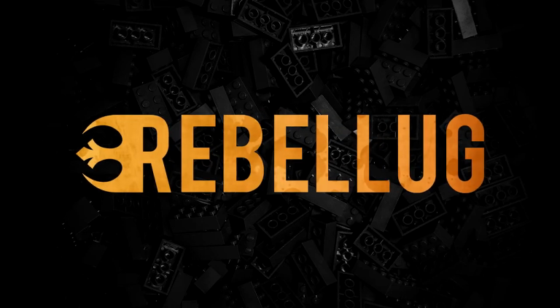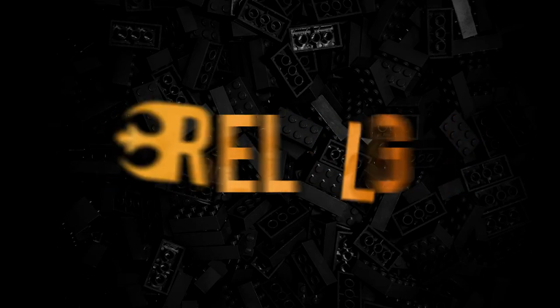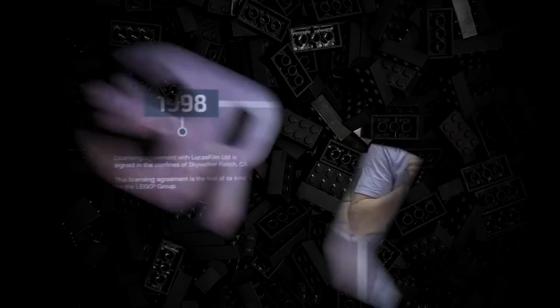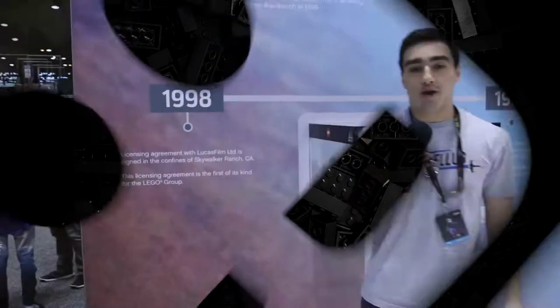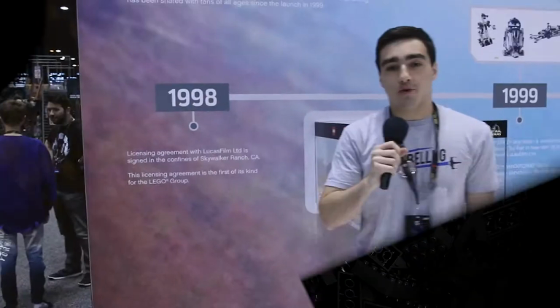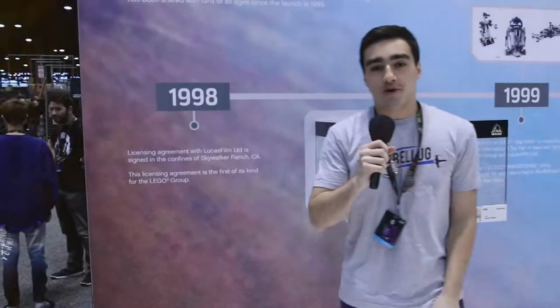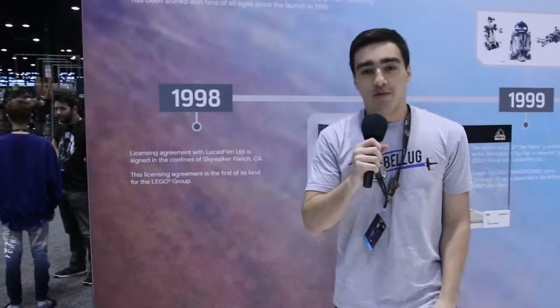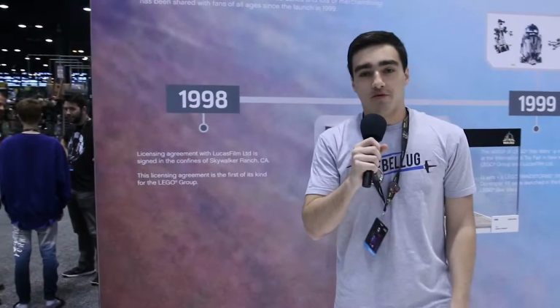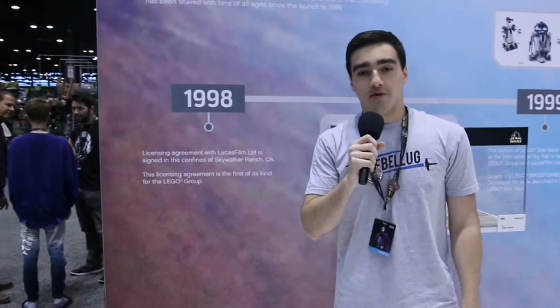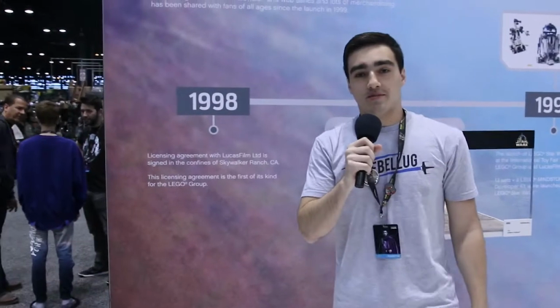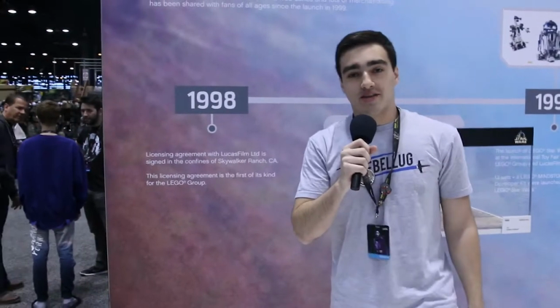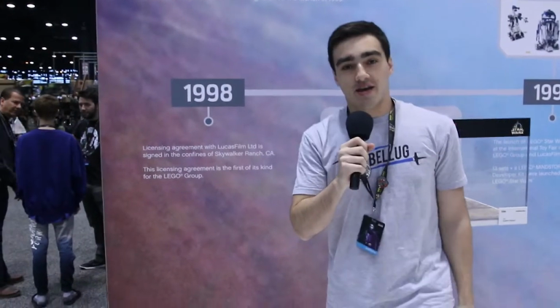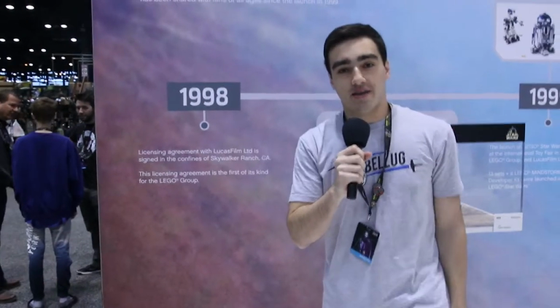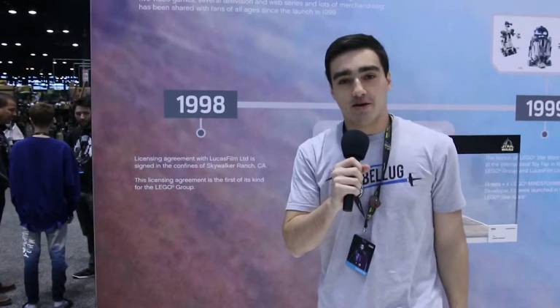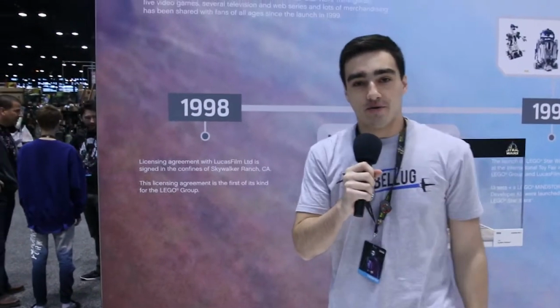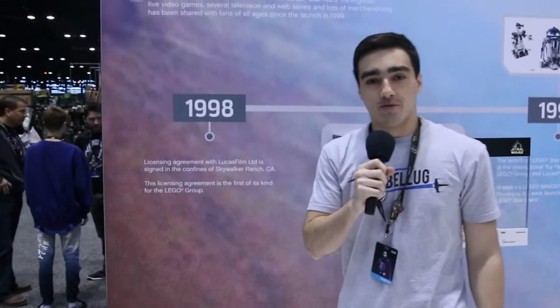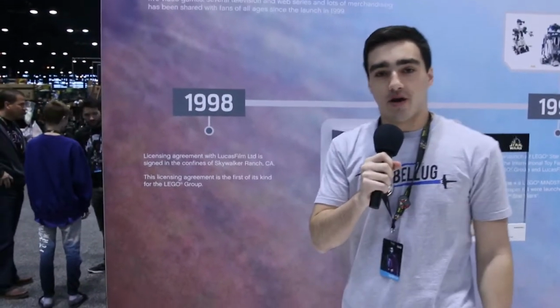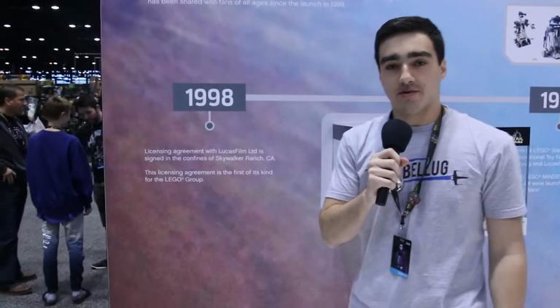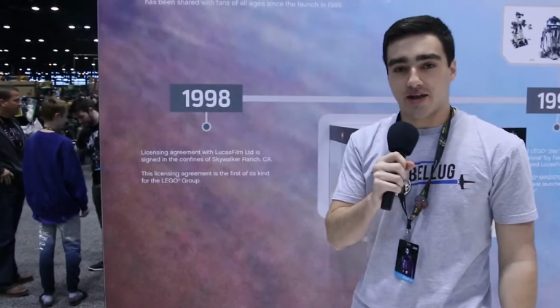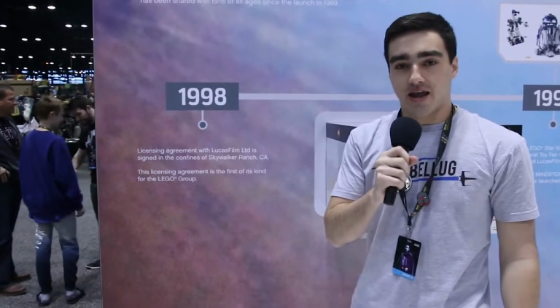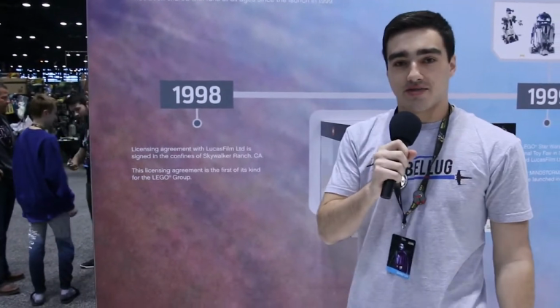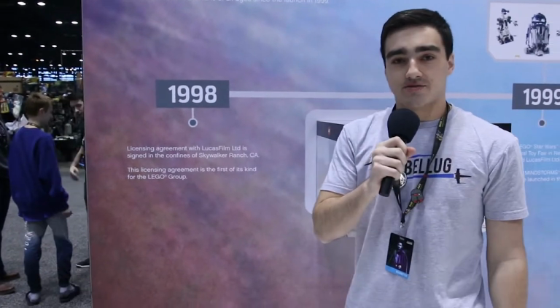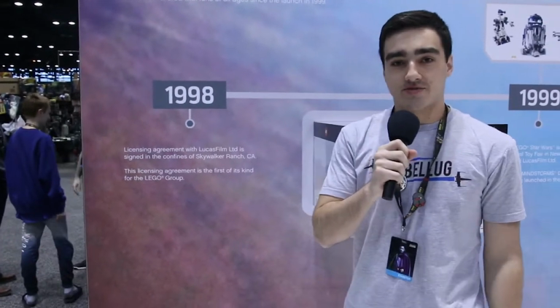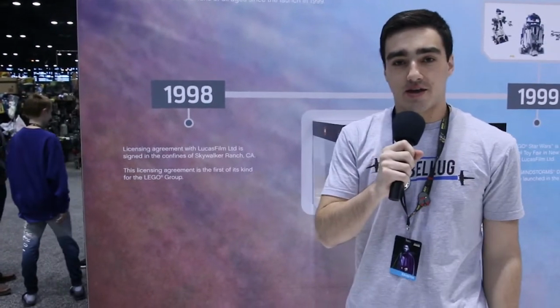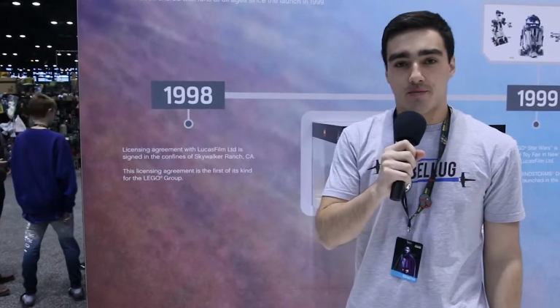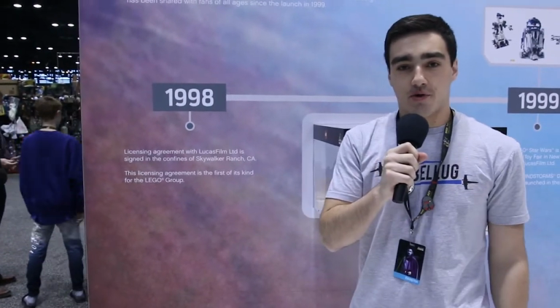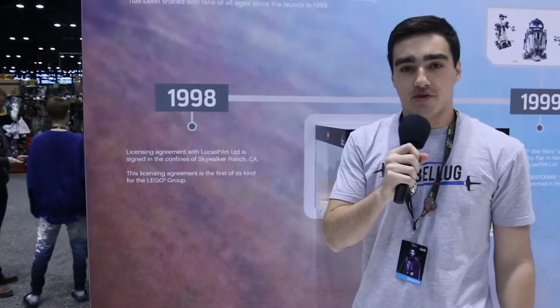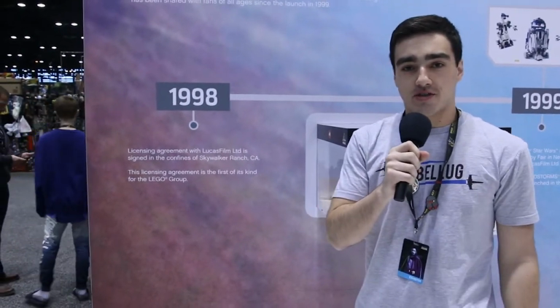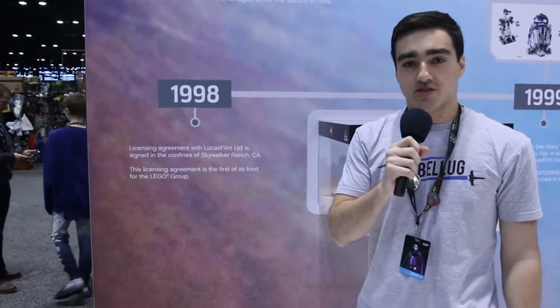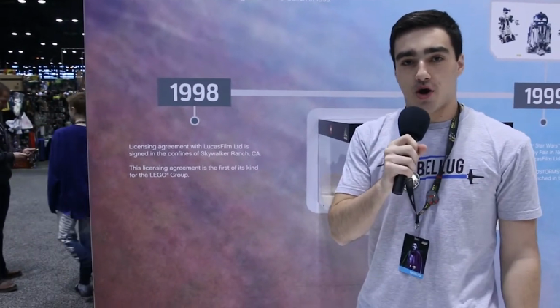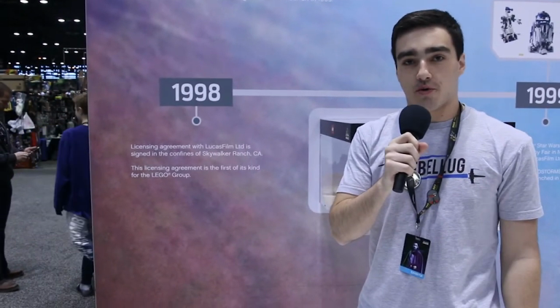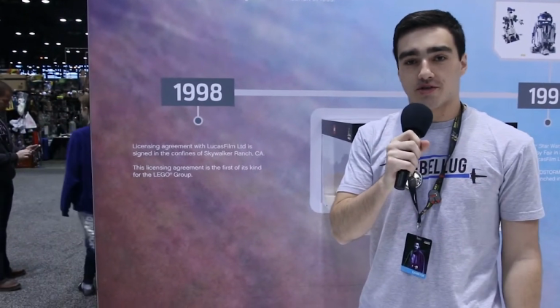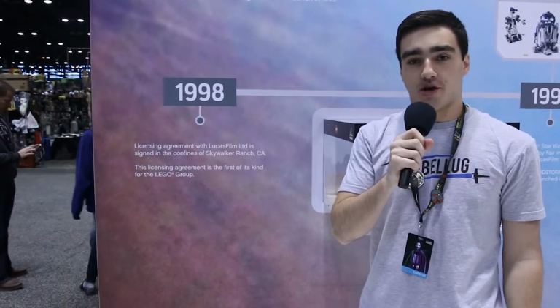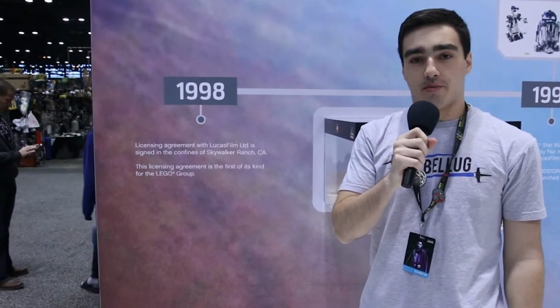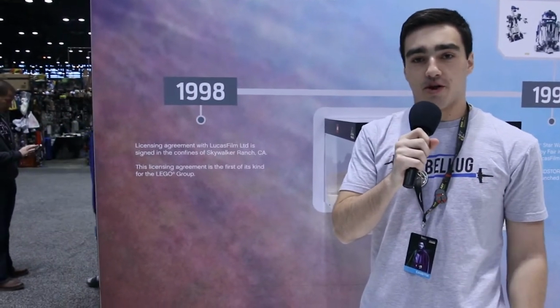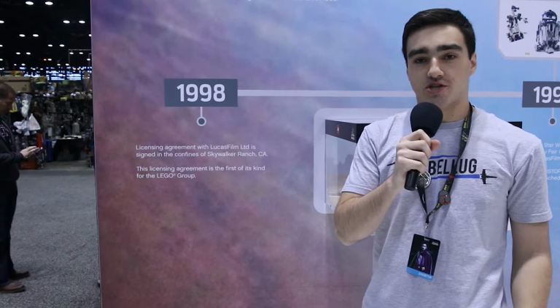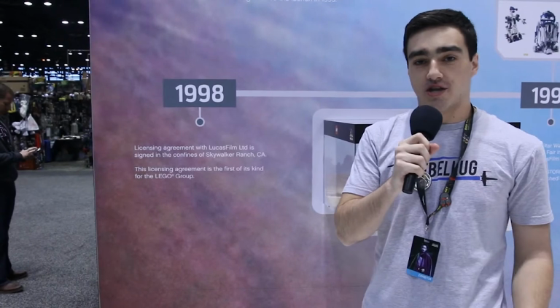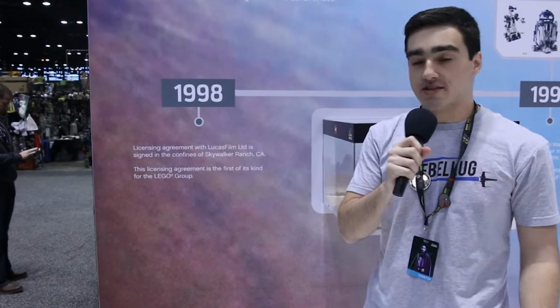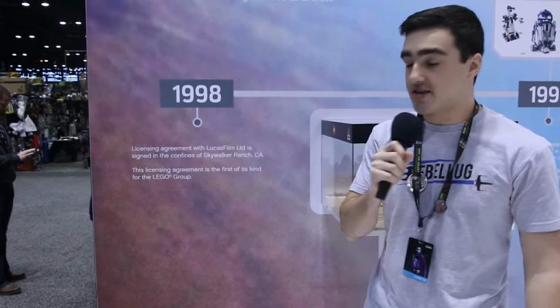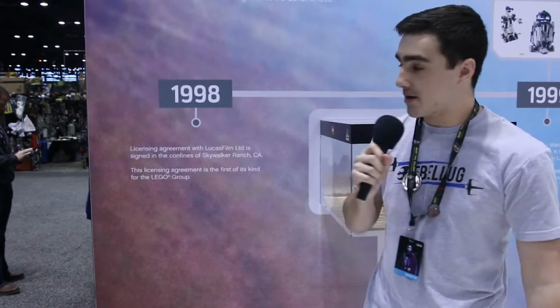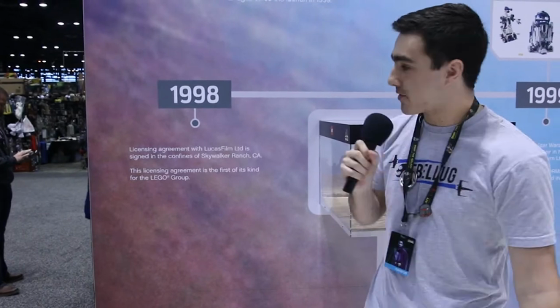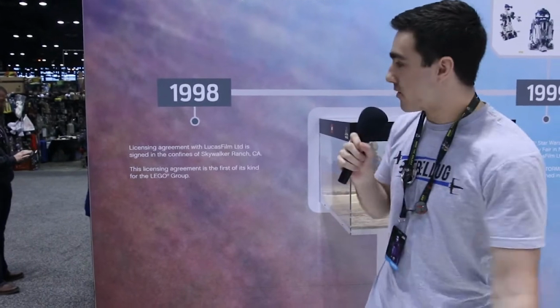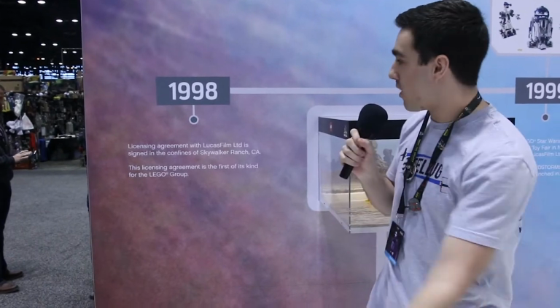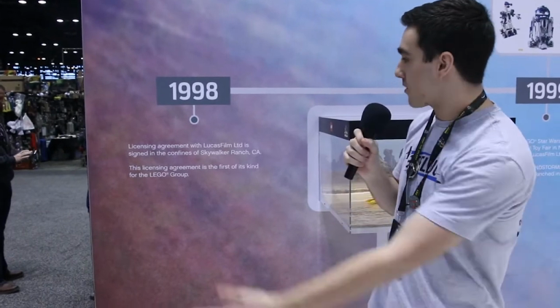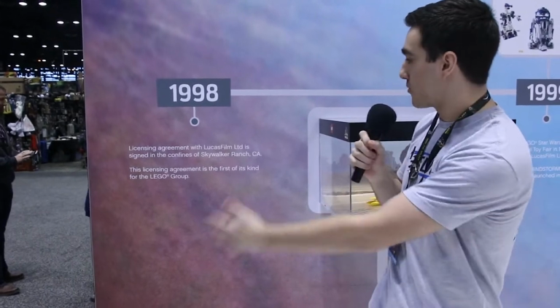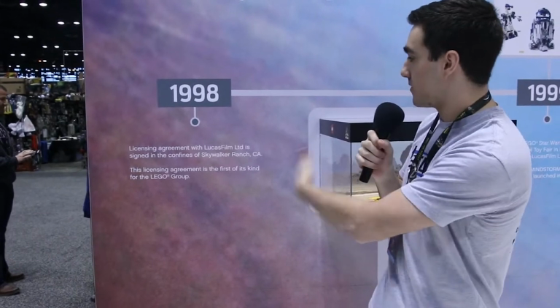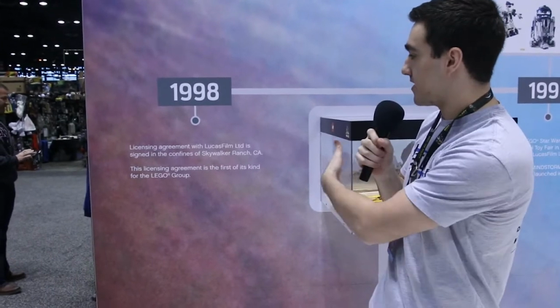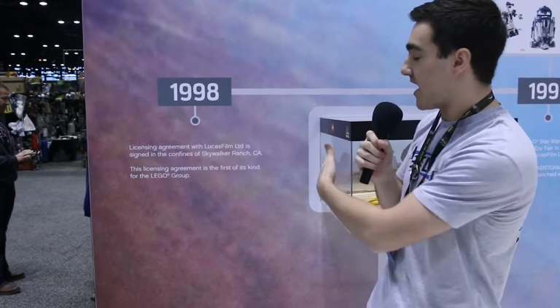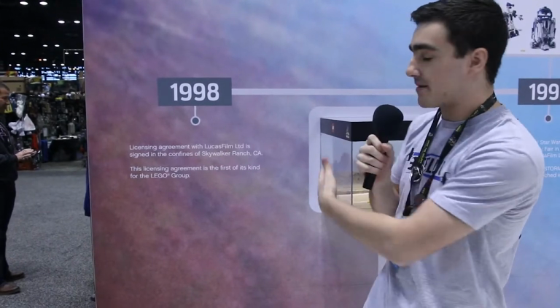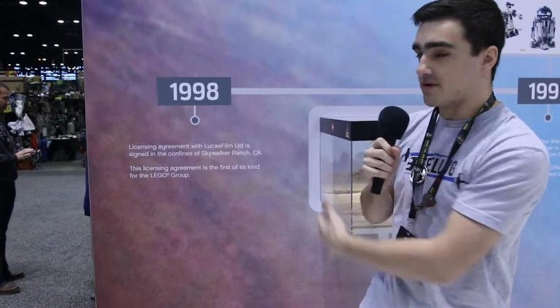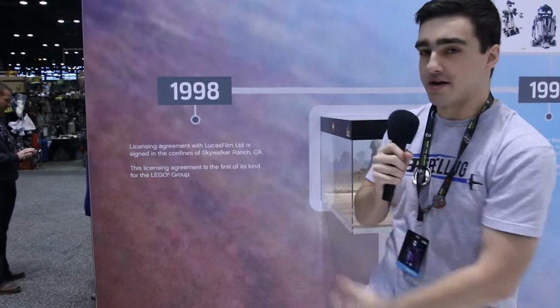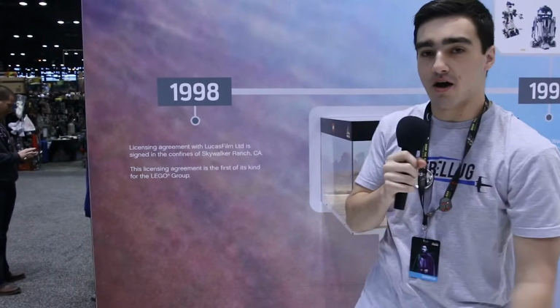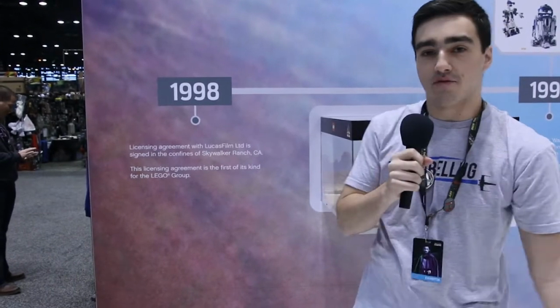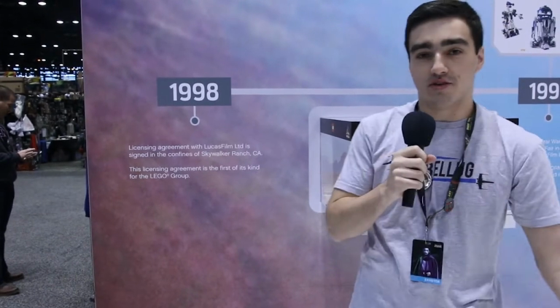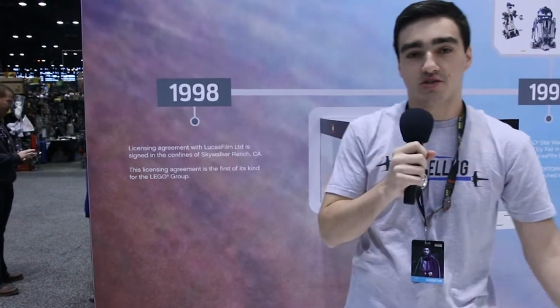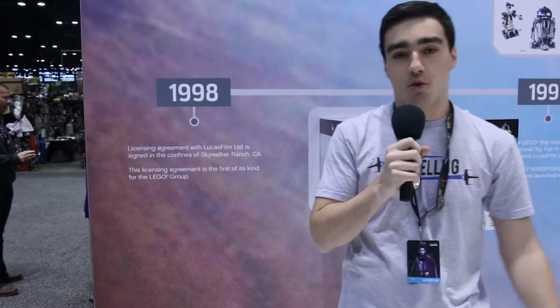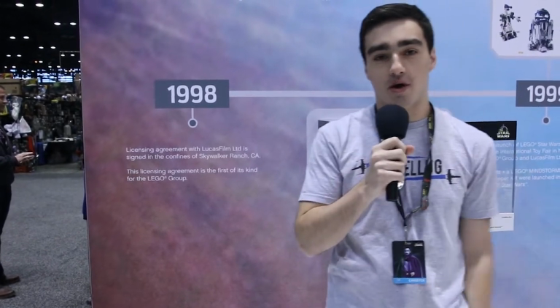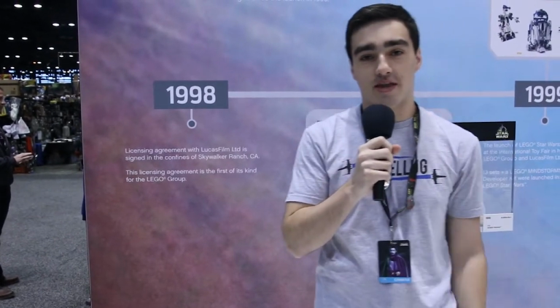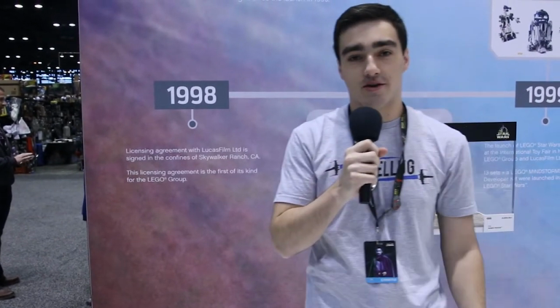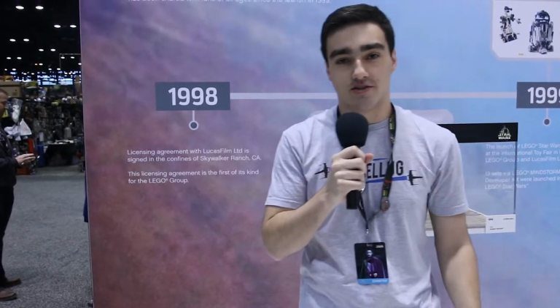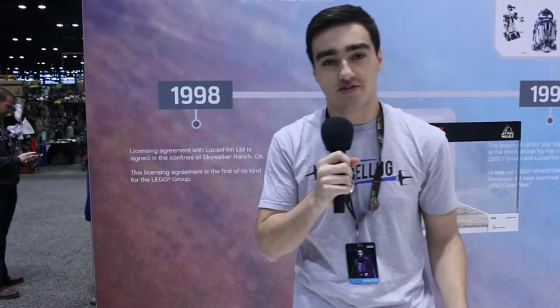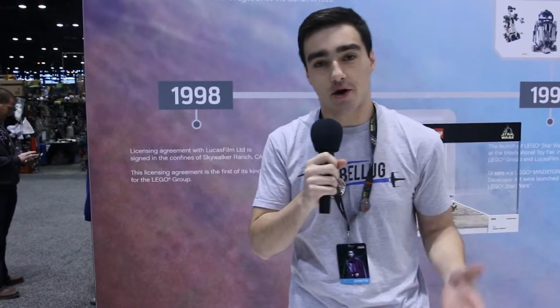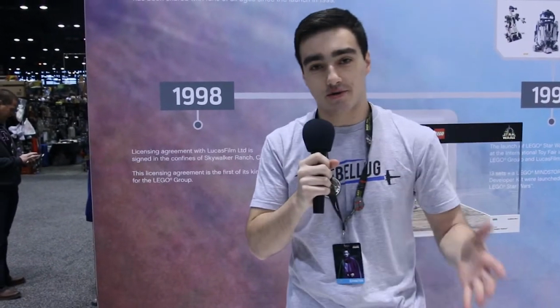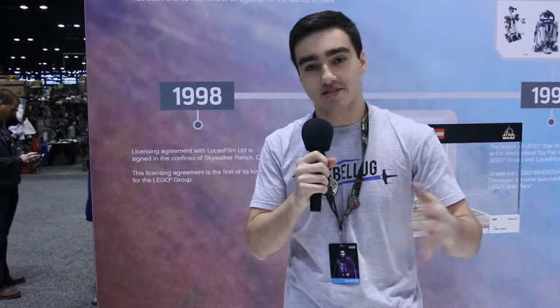All right, welcome everyone. I'm Danny here from Rebelug at the LEGO booth at Star Wars Celebration, and today we're gonna walk through the timeline of the 20 years of Star Wars.